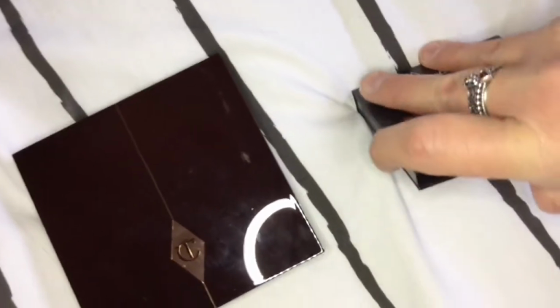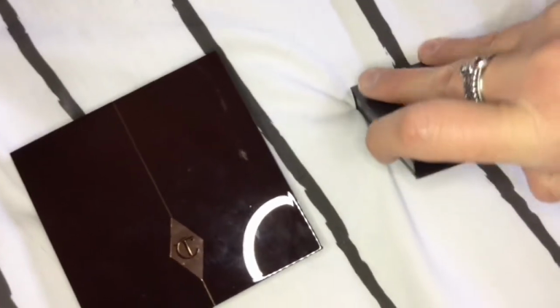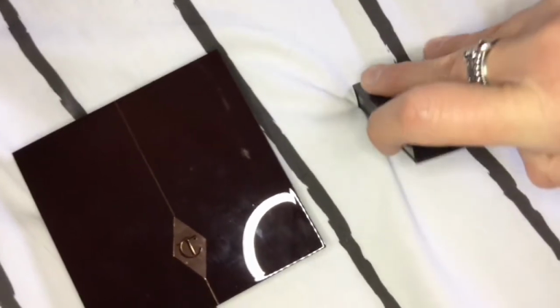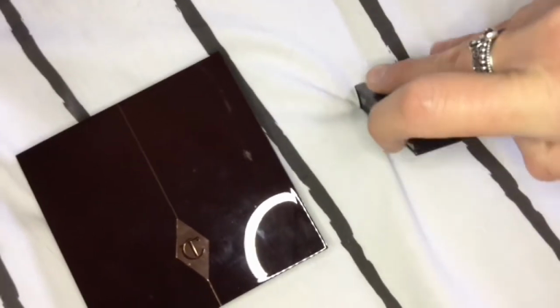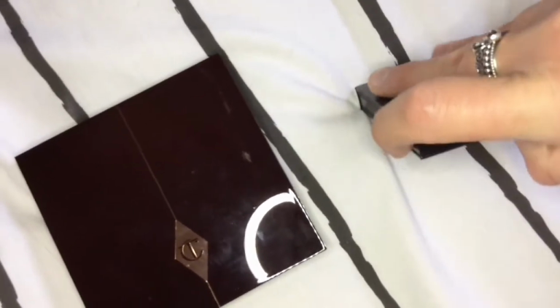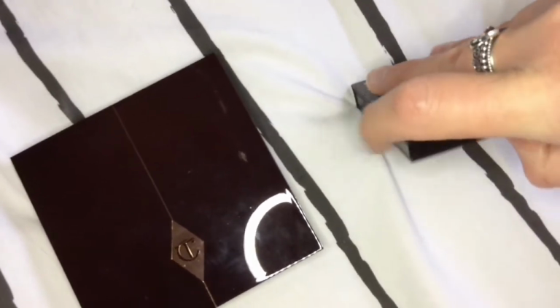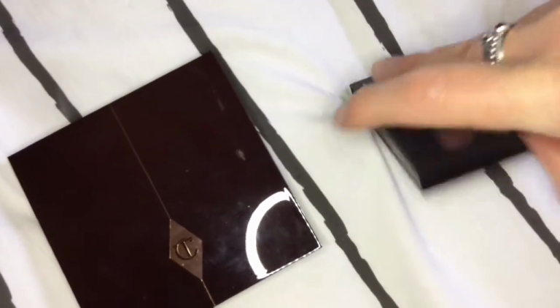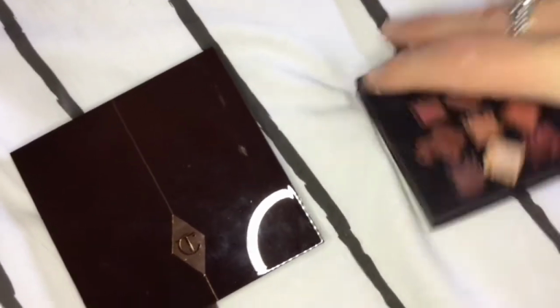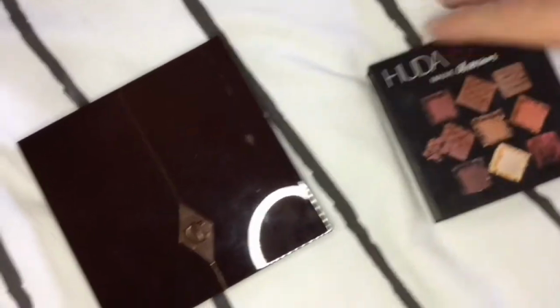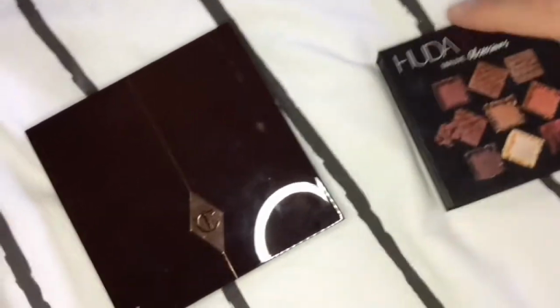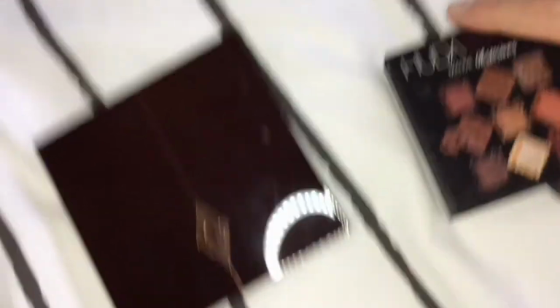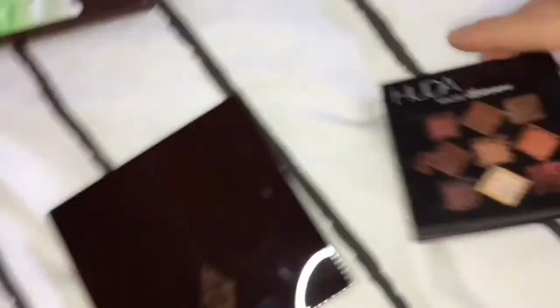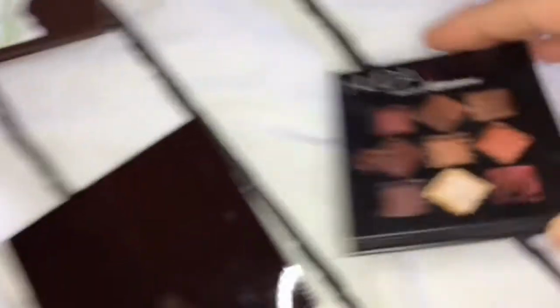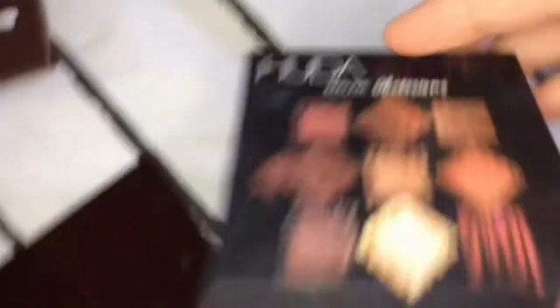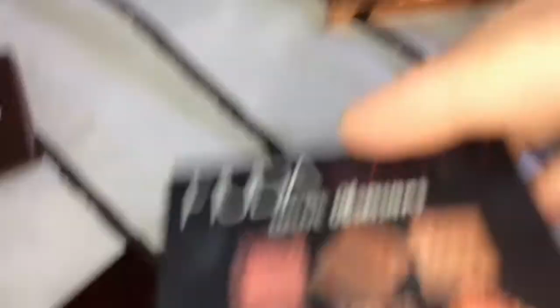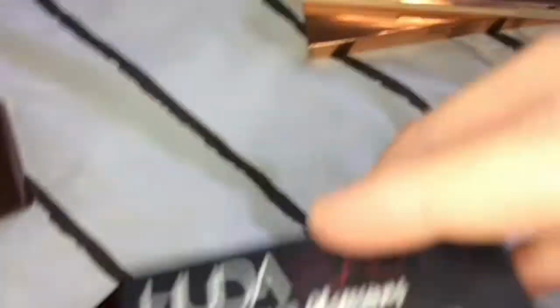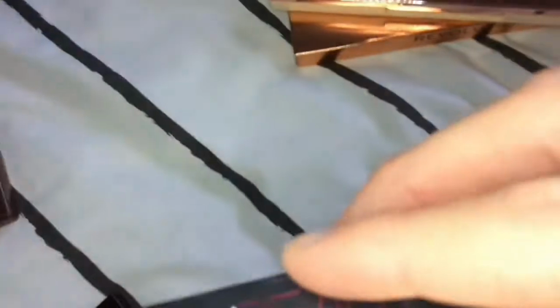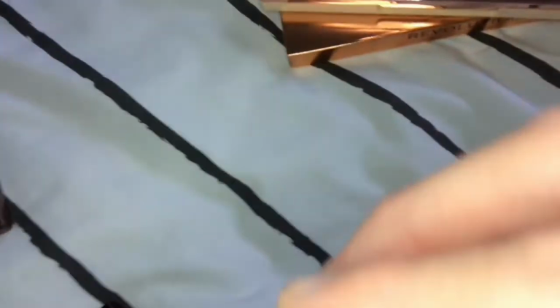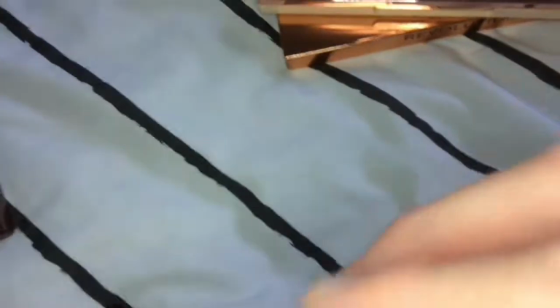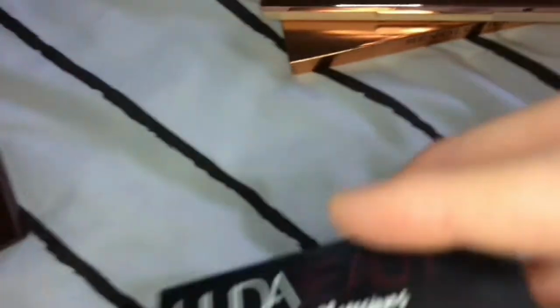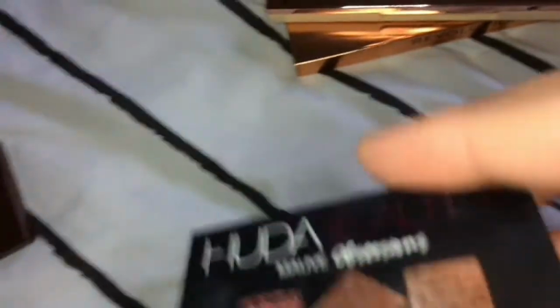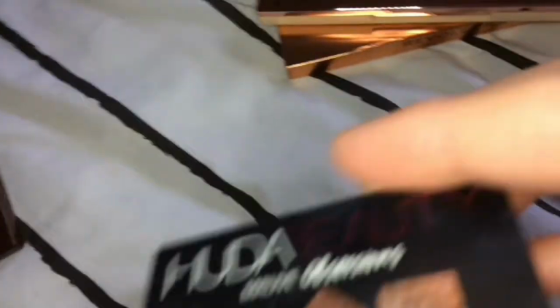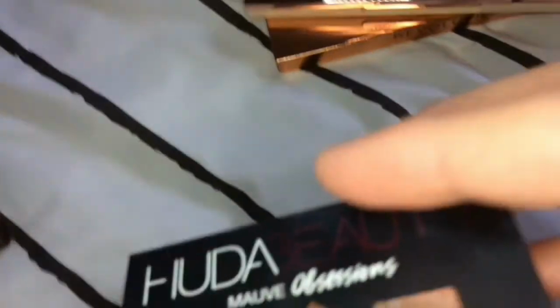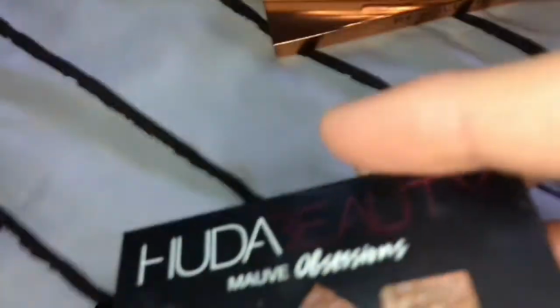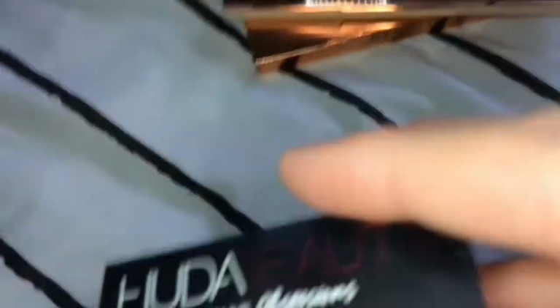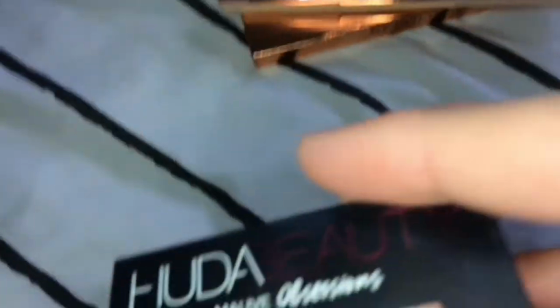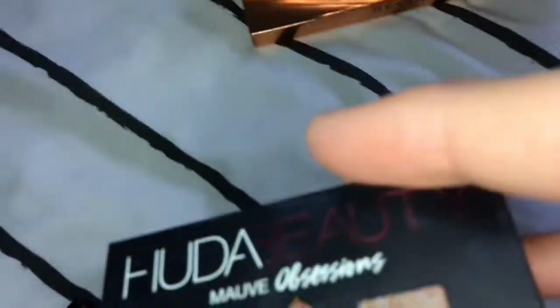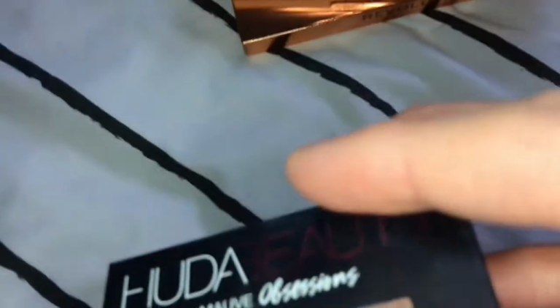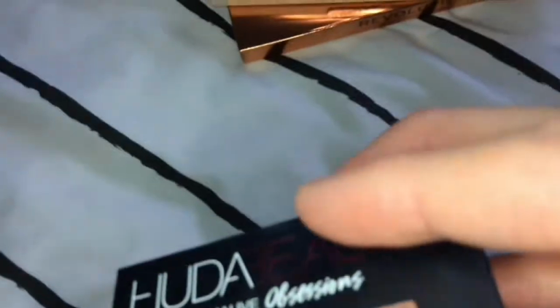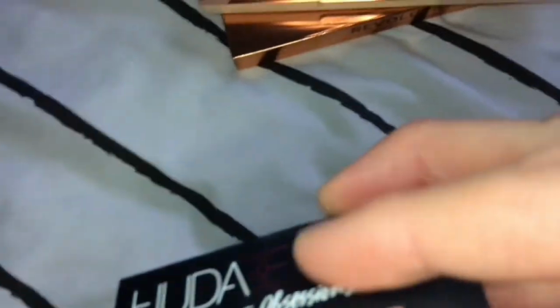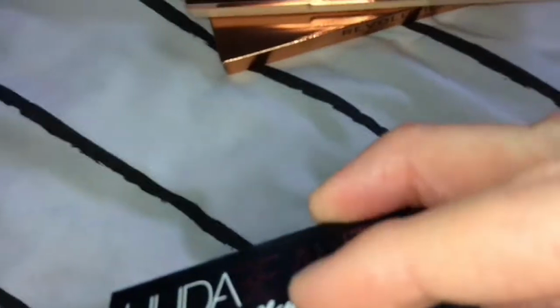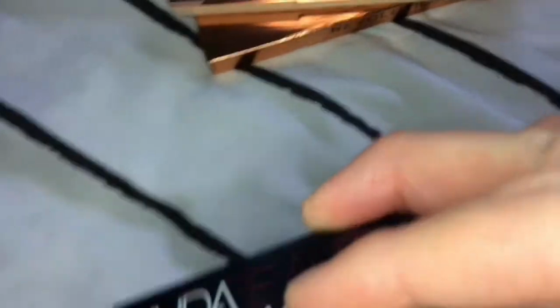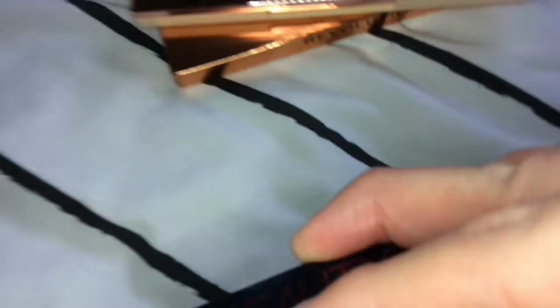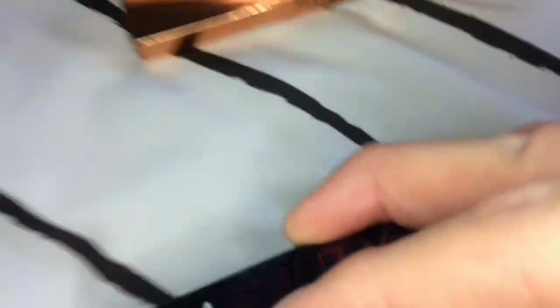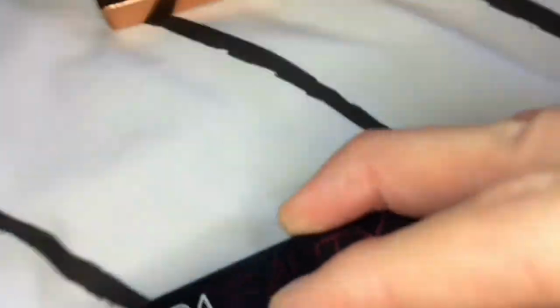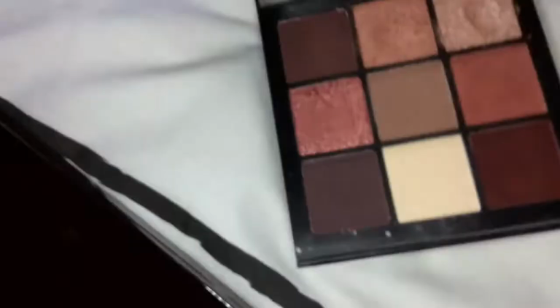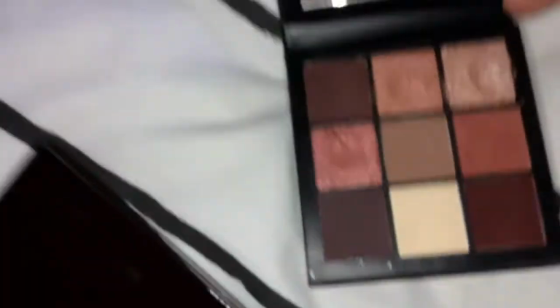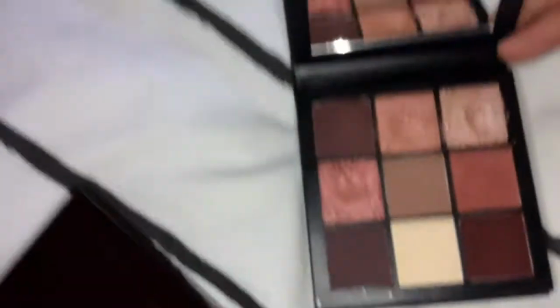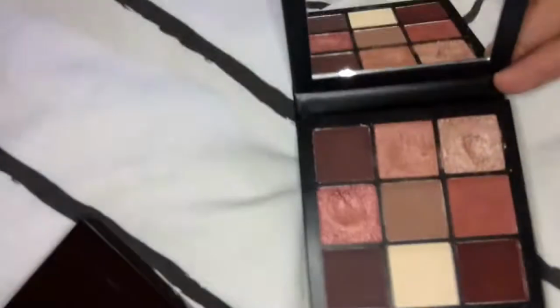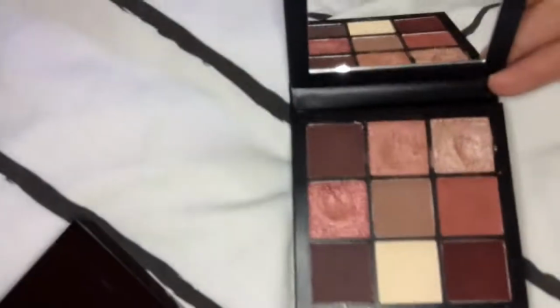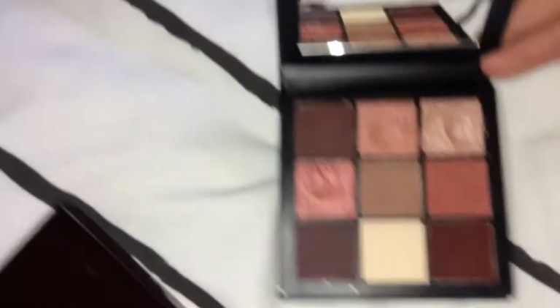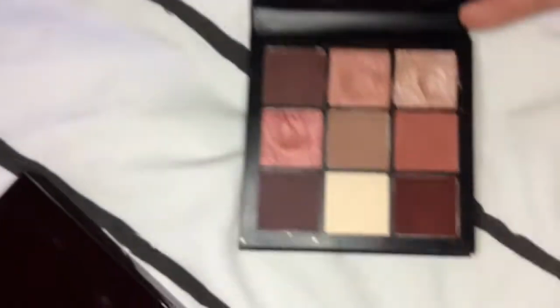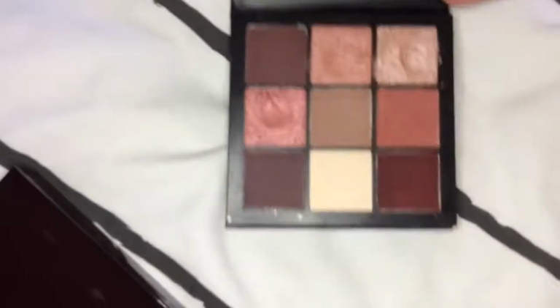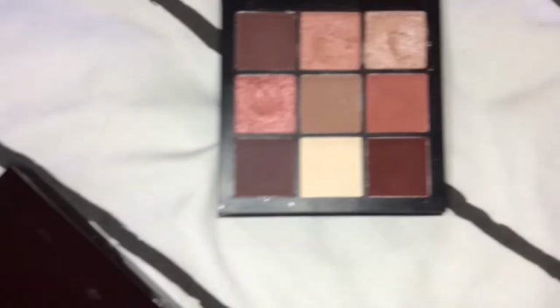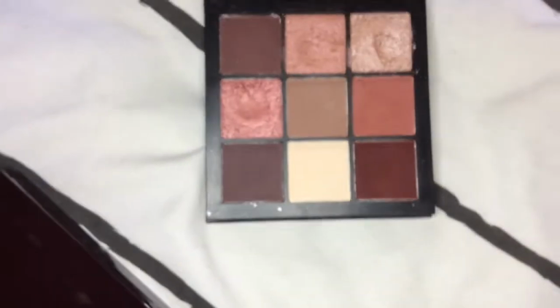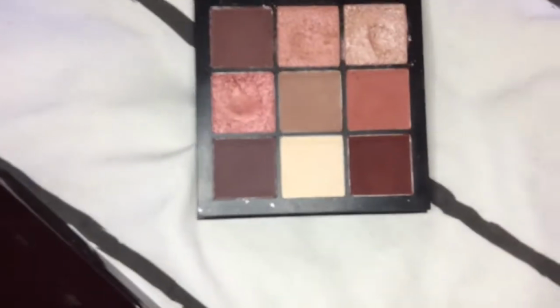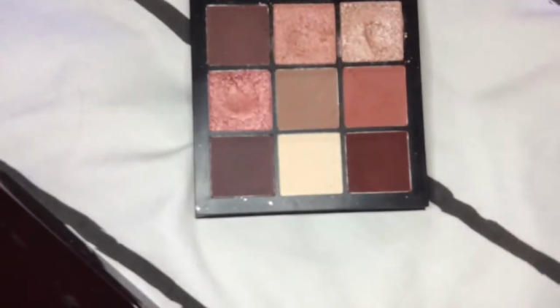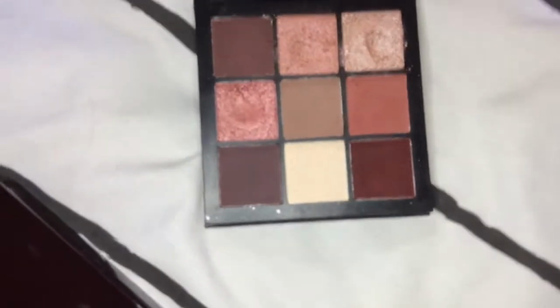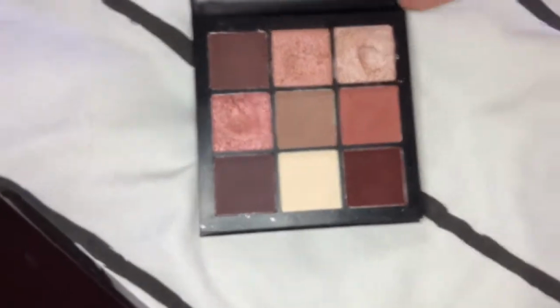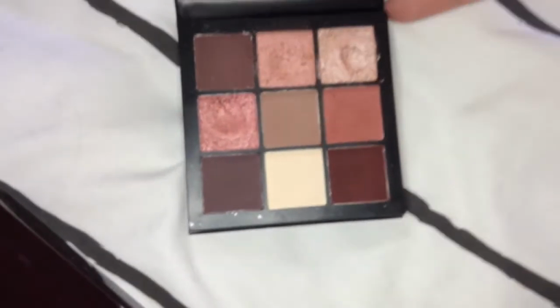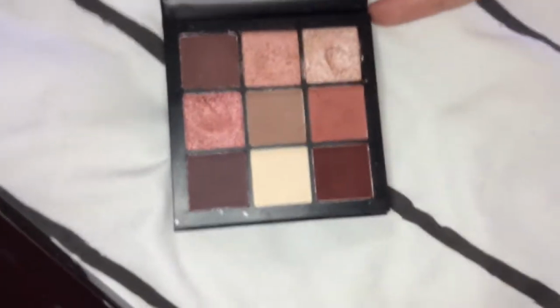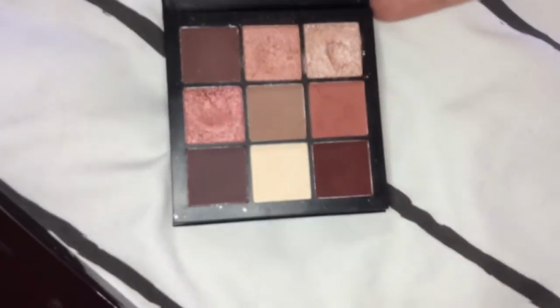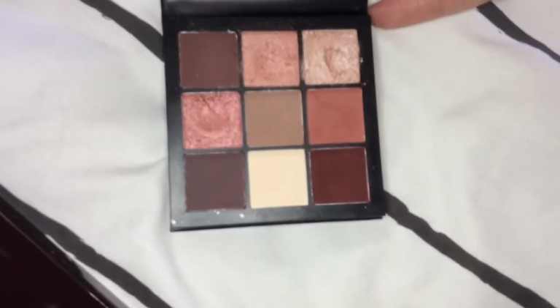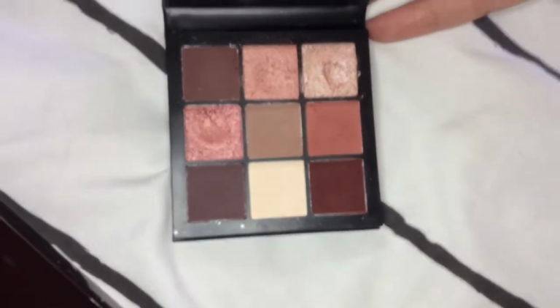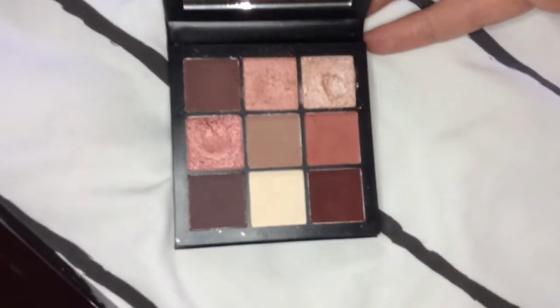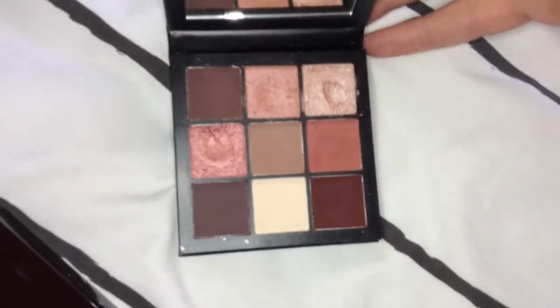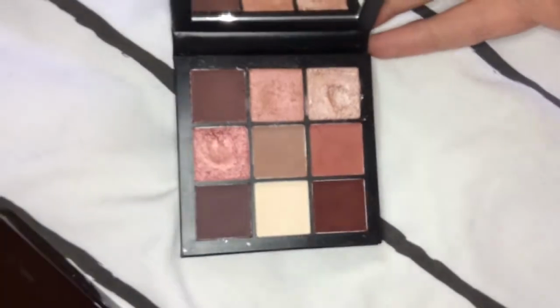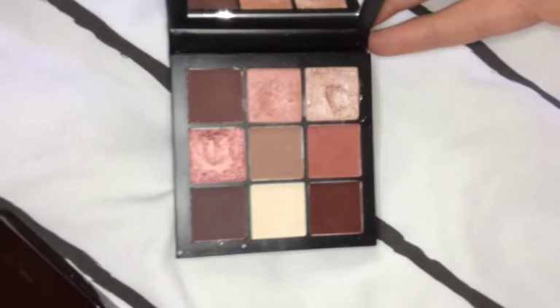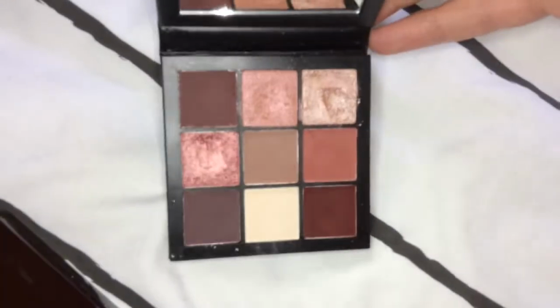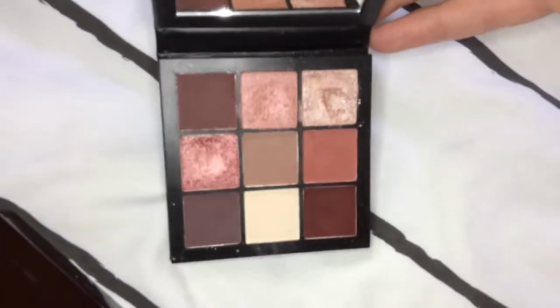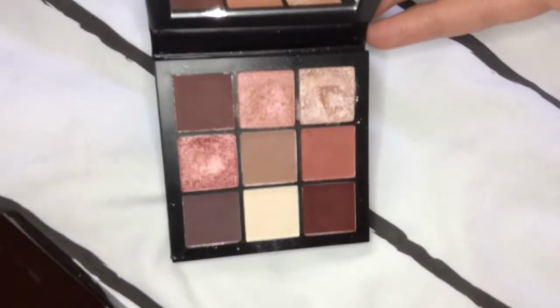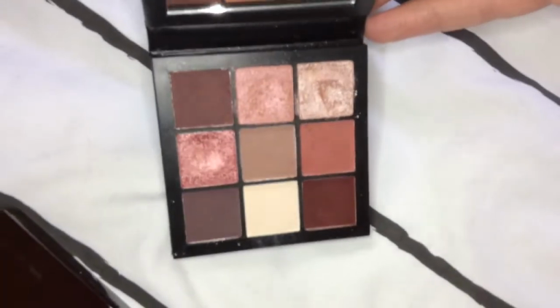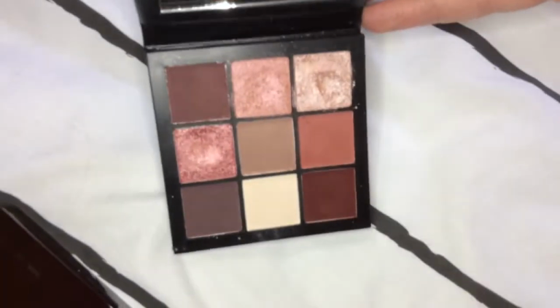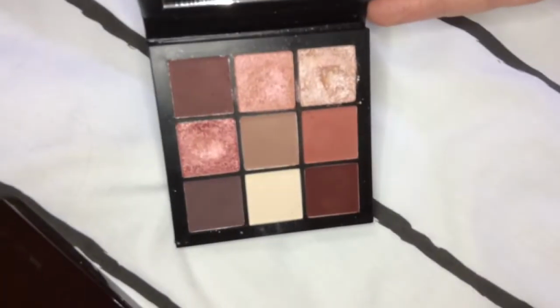Then I have this Huda Beauty MUA Obsessions palette. I've used this quite a bit — it just looks like this.